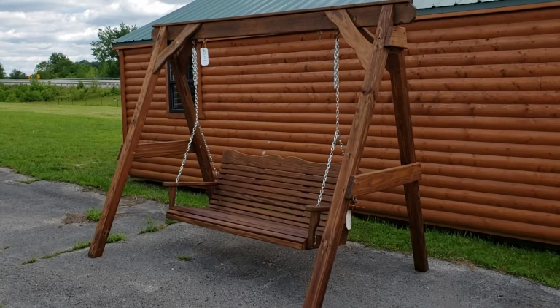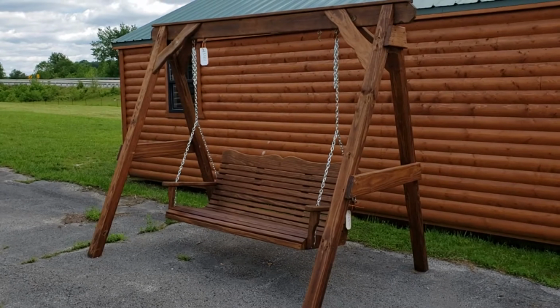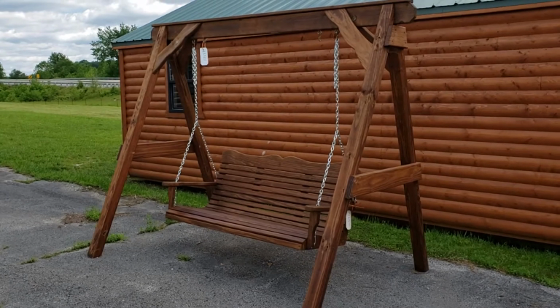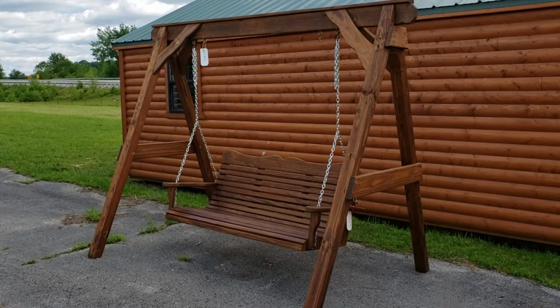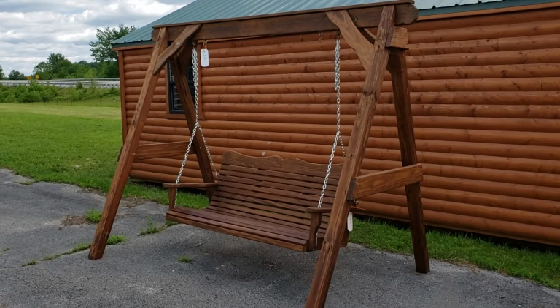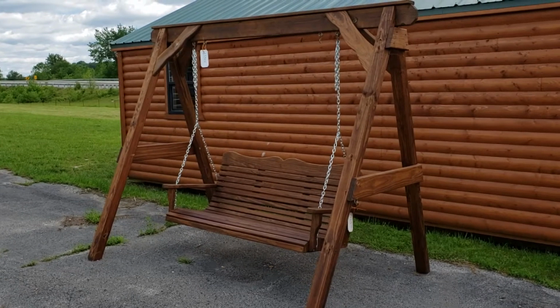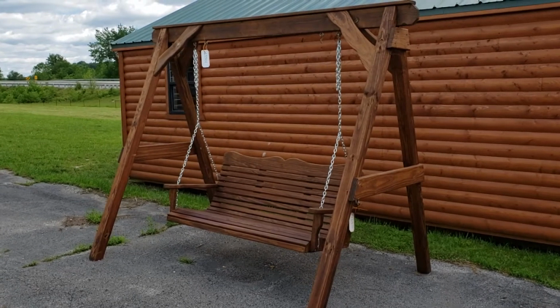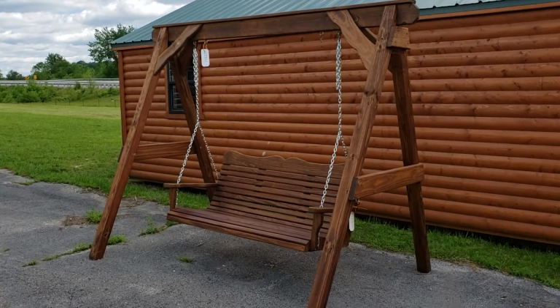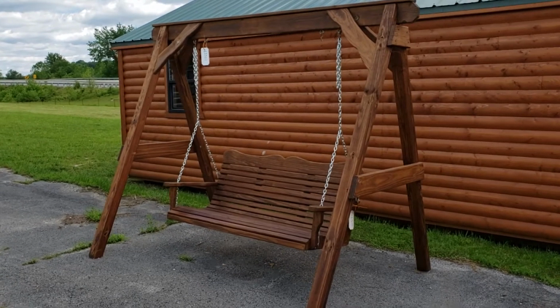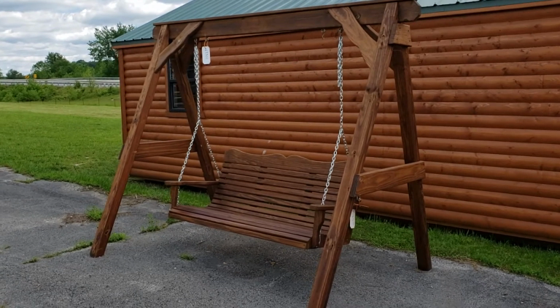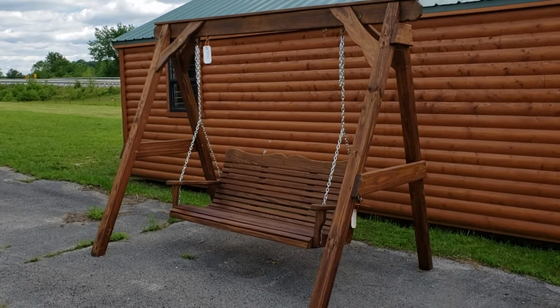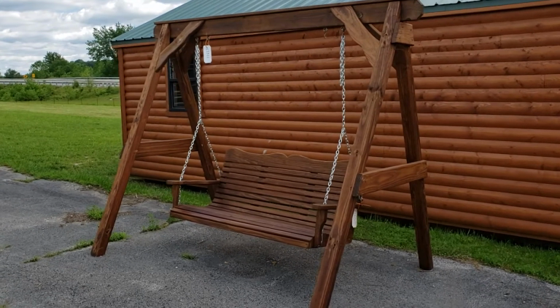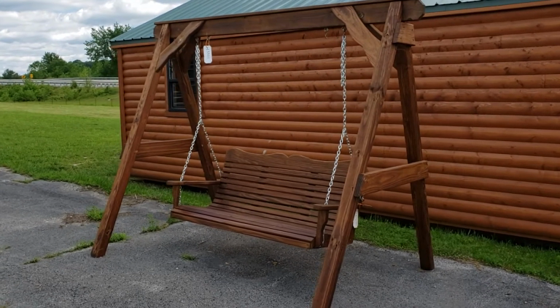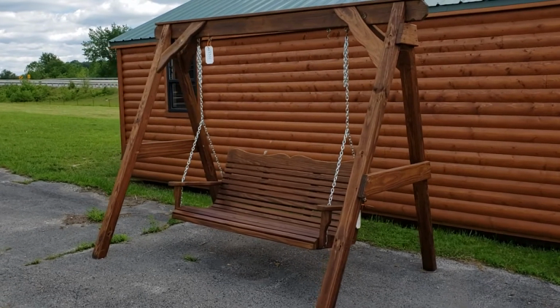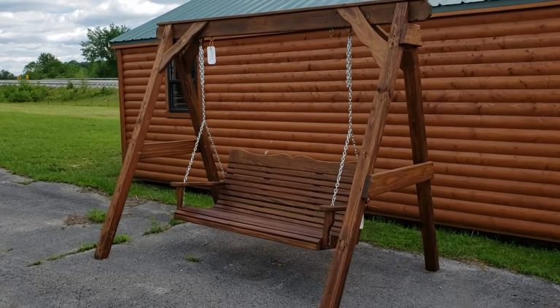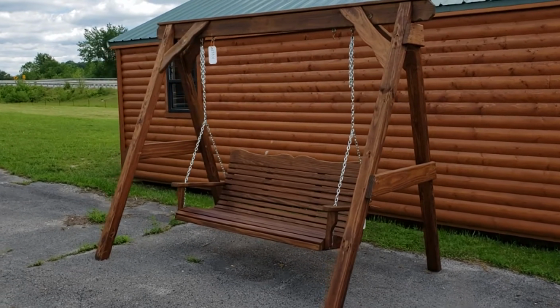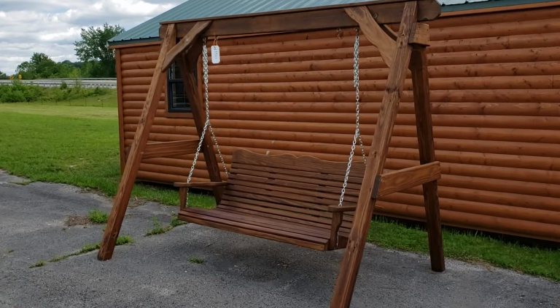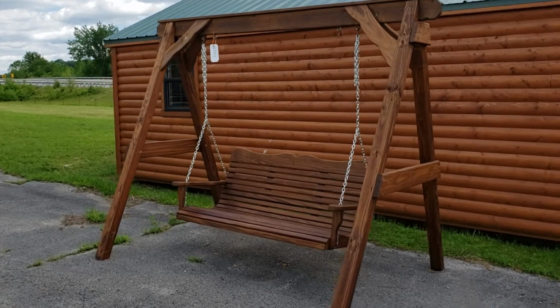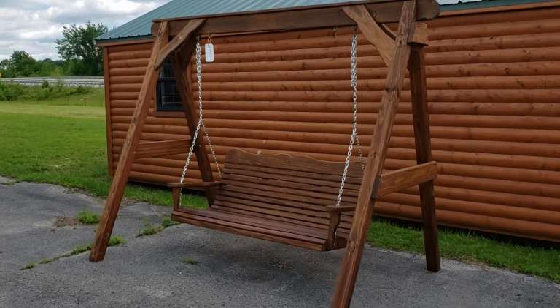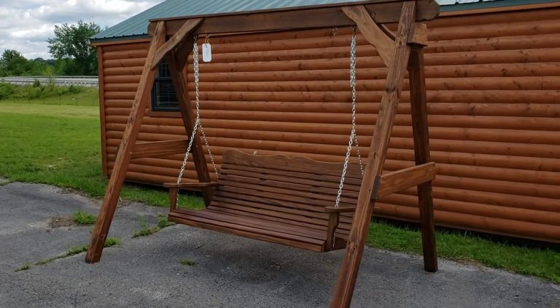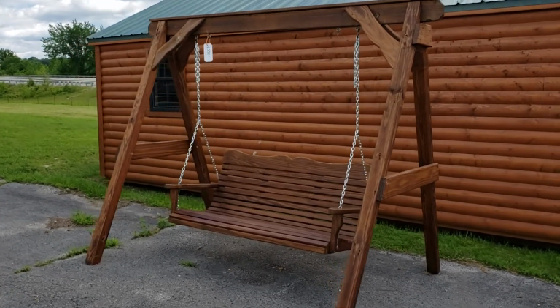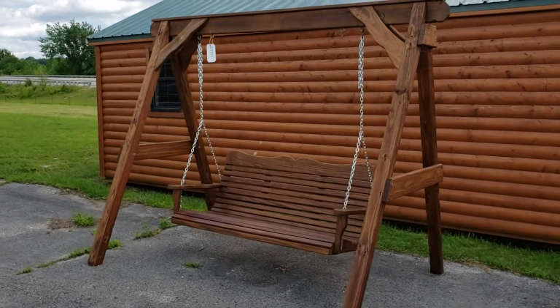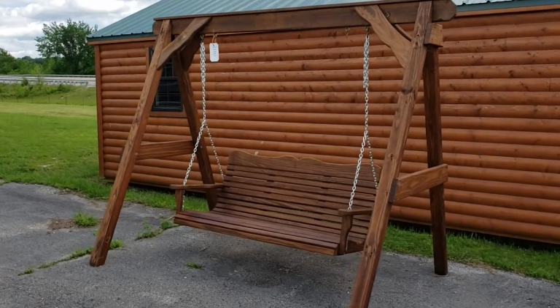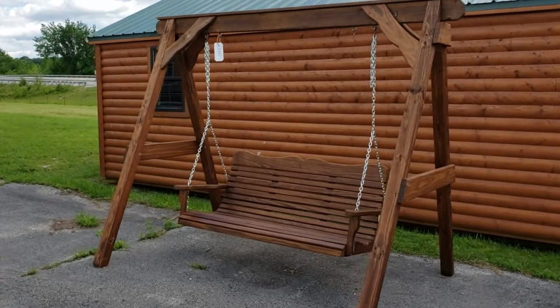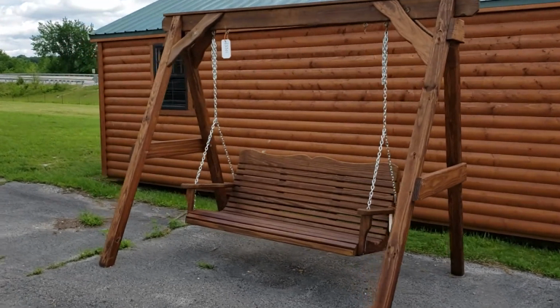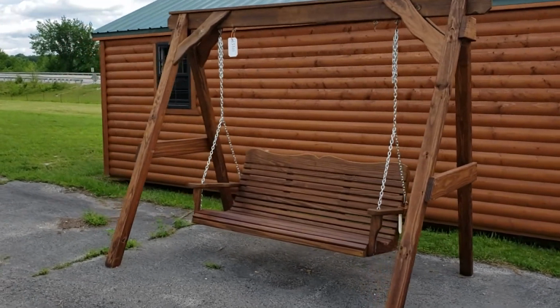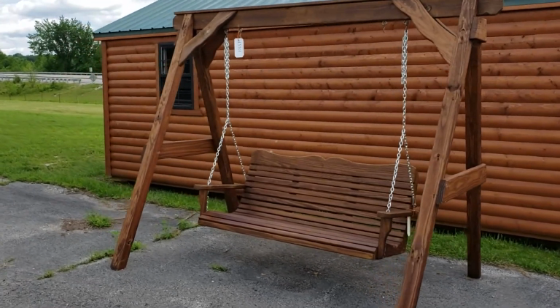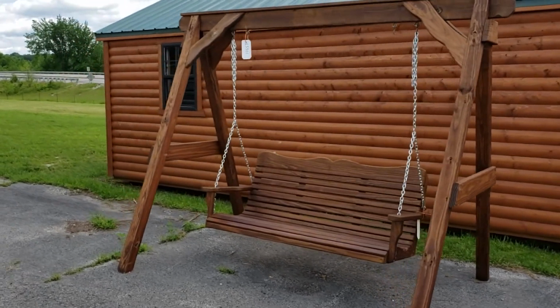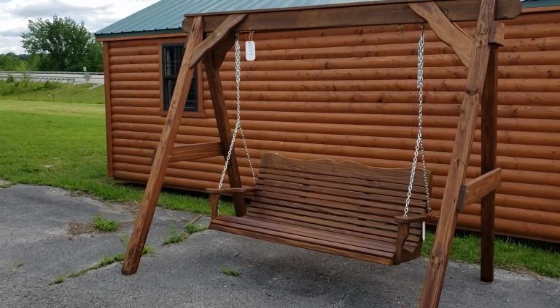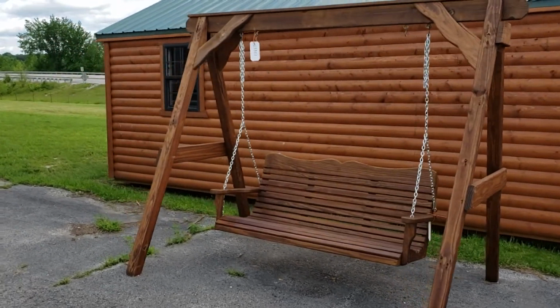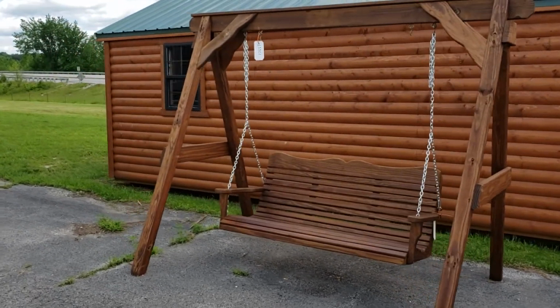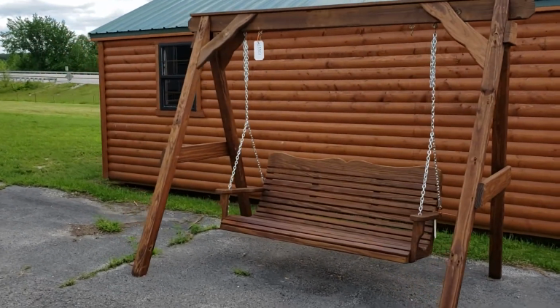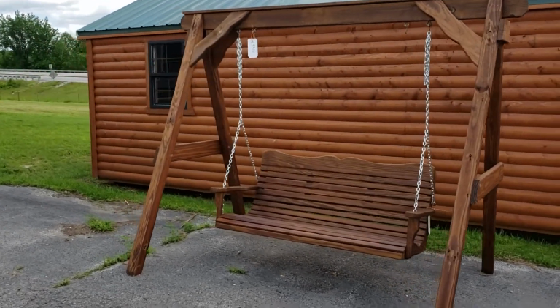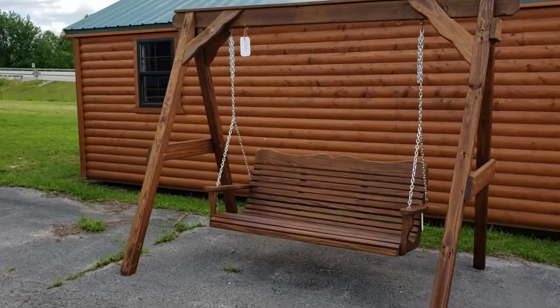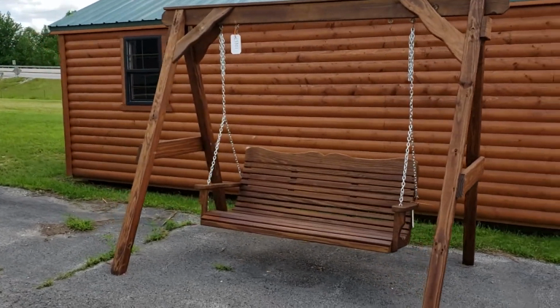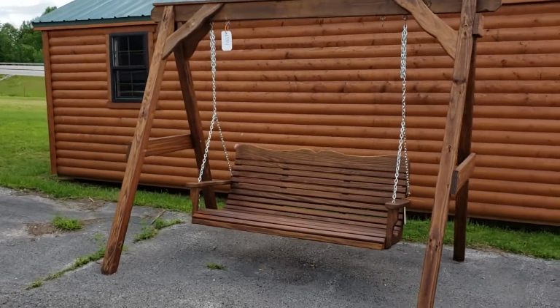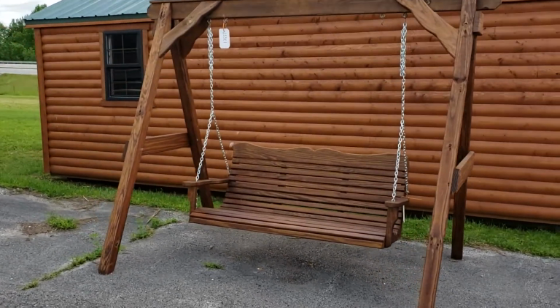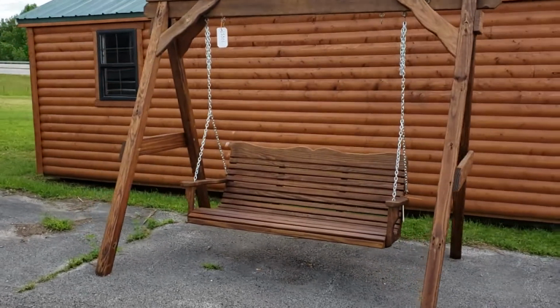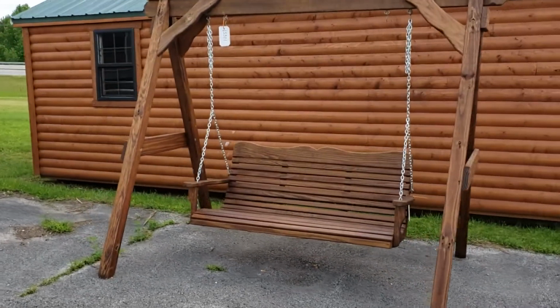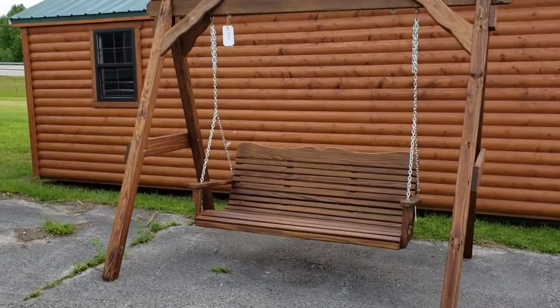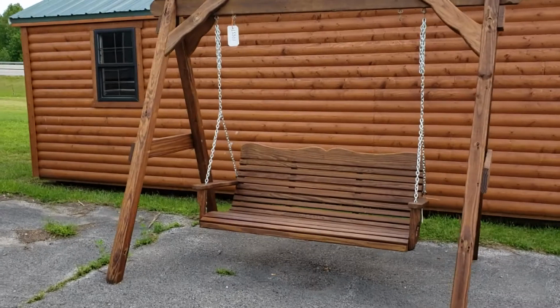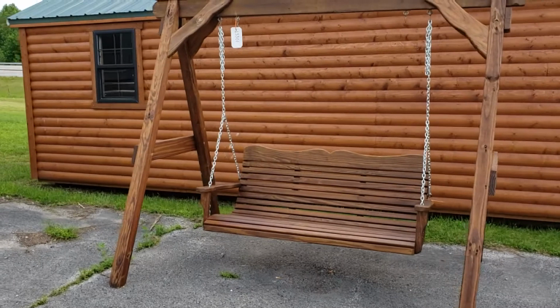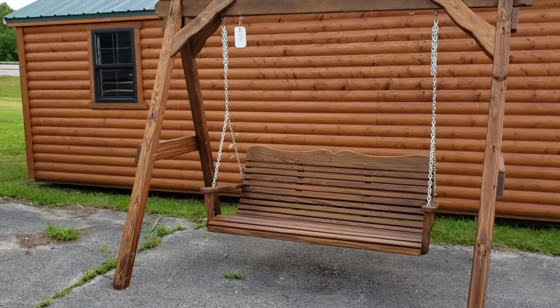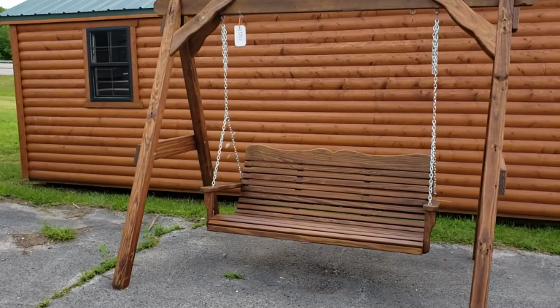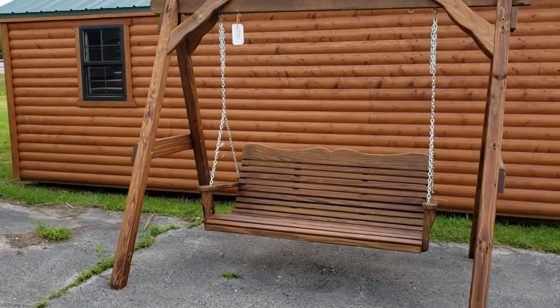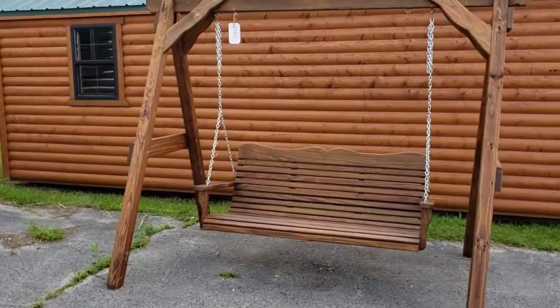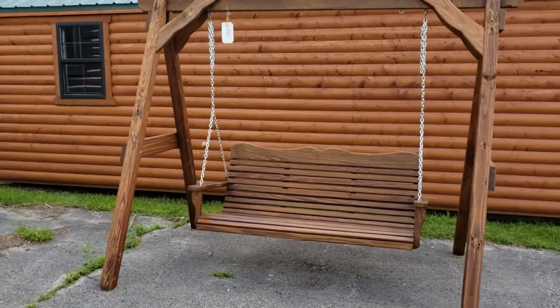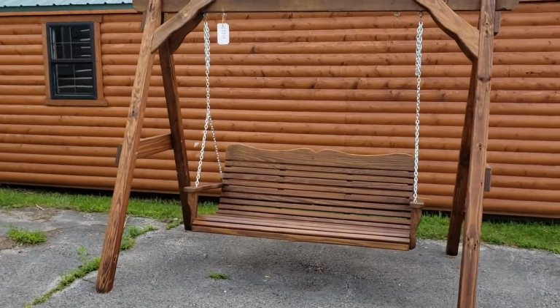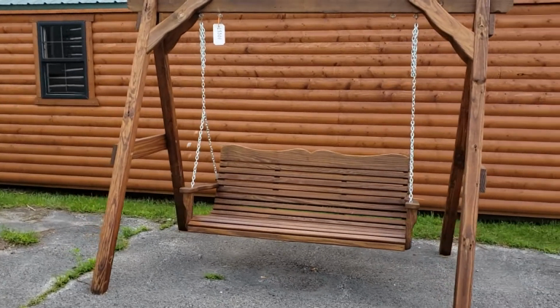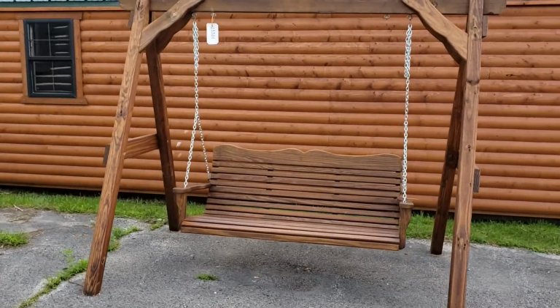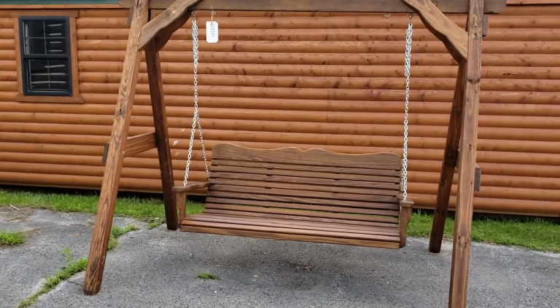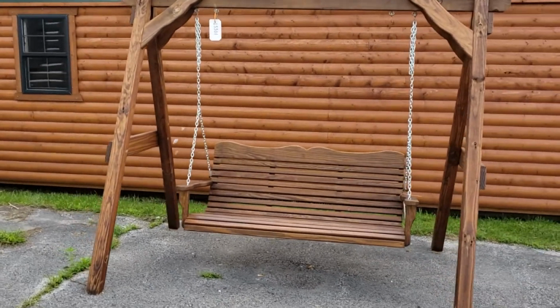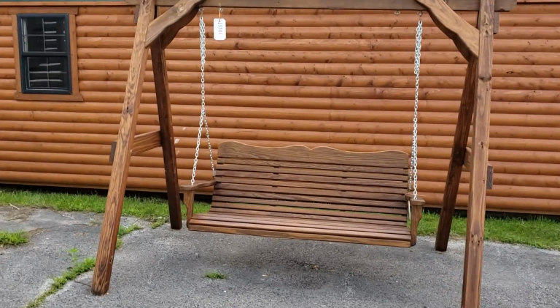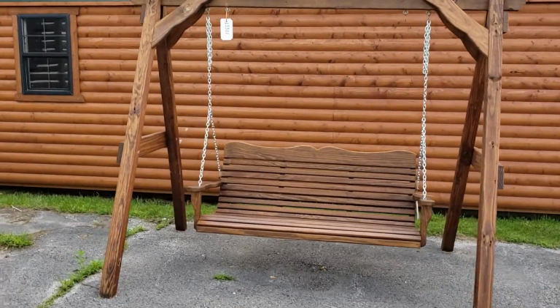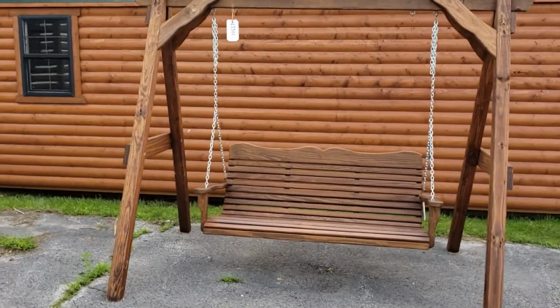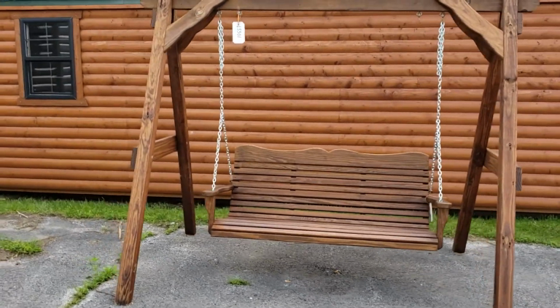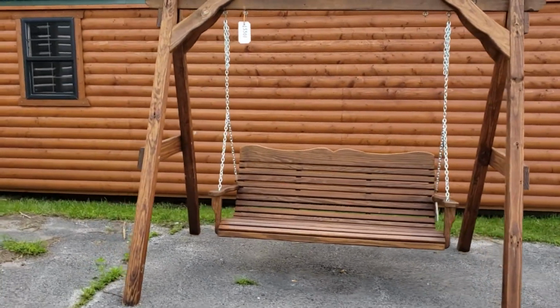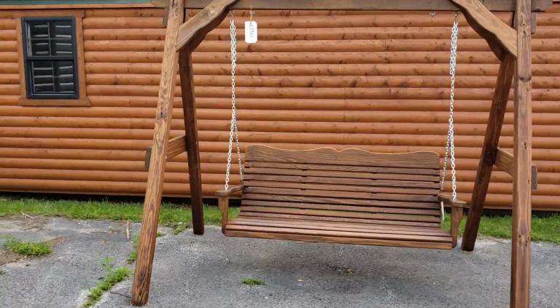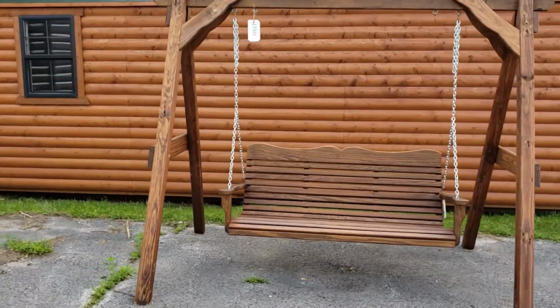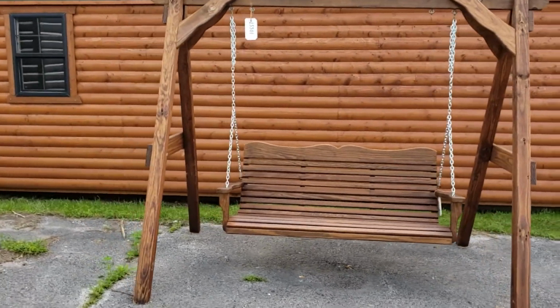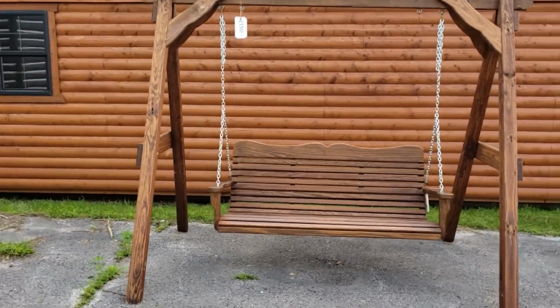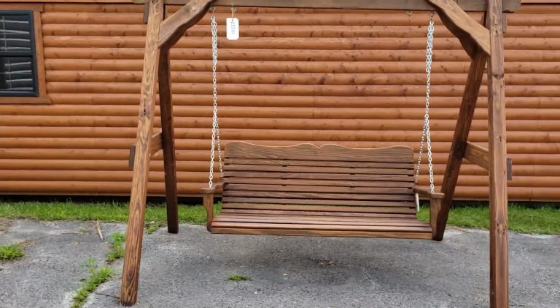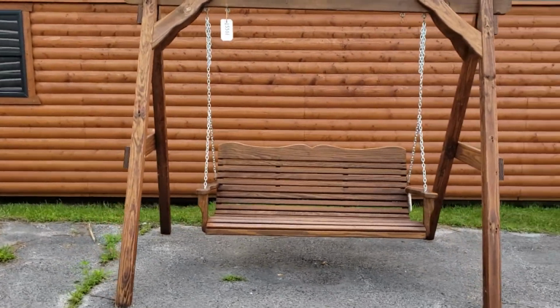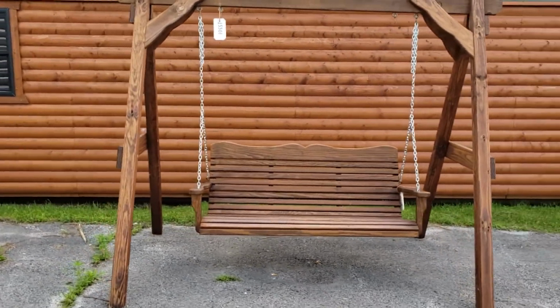Now these are Amish made, it's all treated wood, so the weather's not going to bother these. They've been stained and treated.